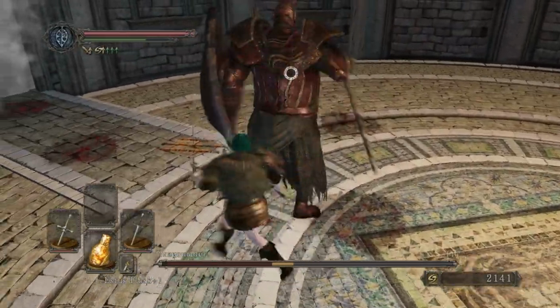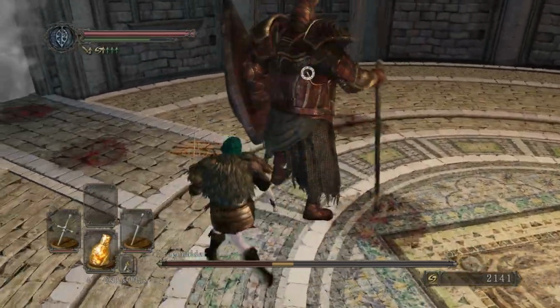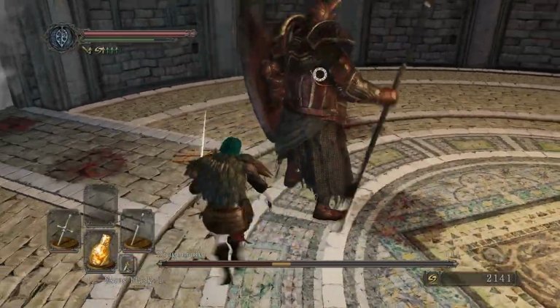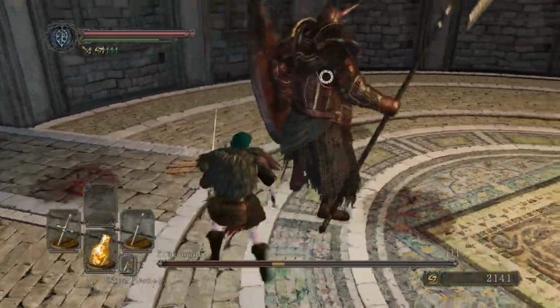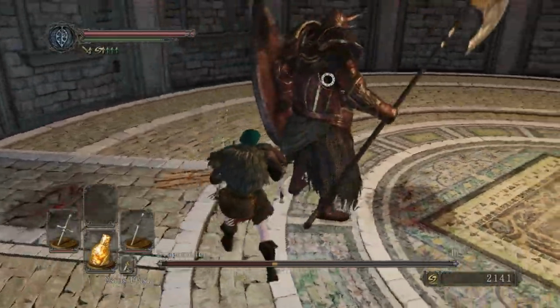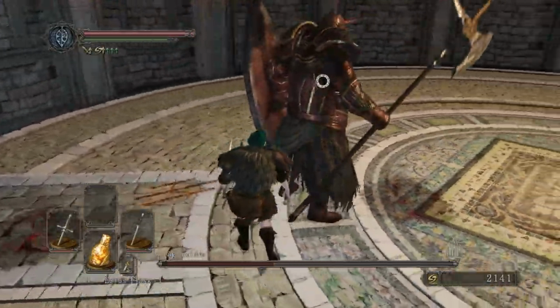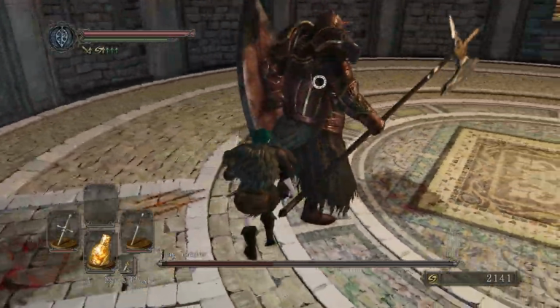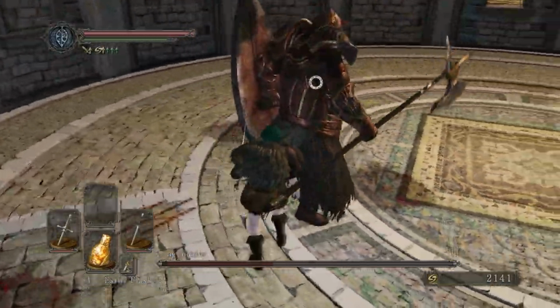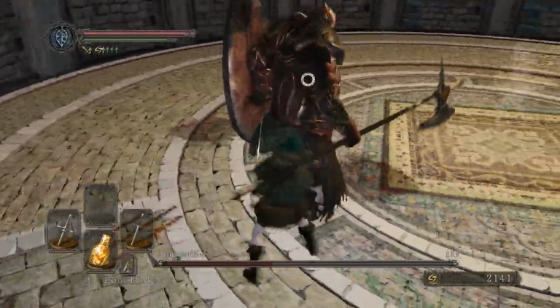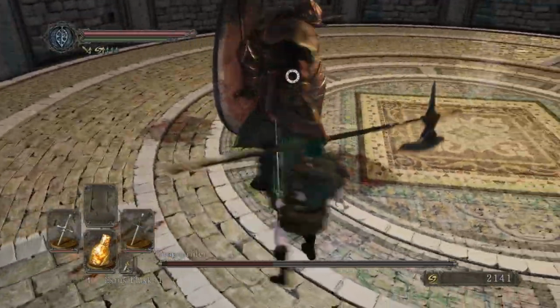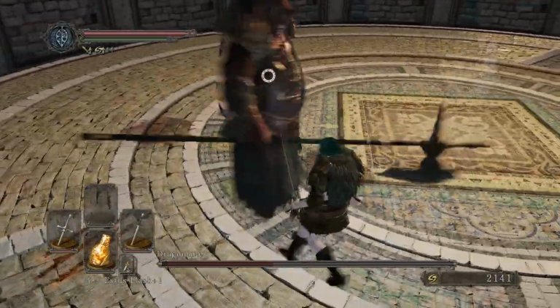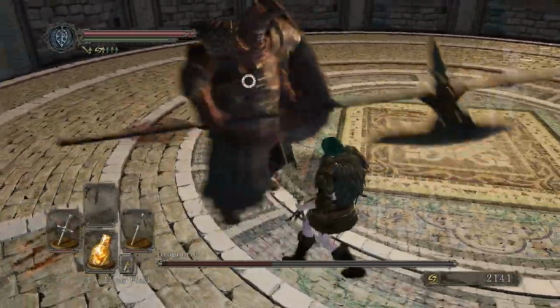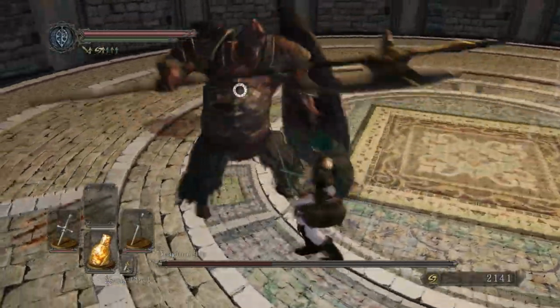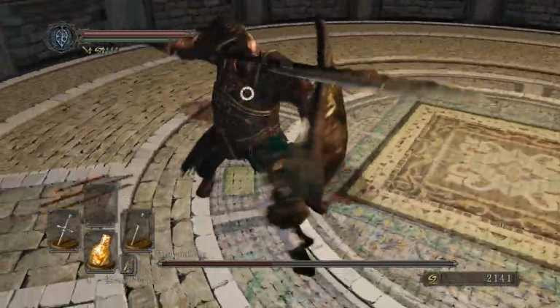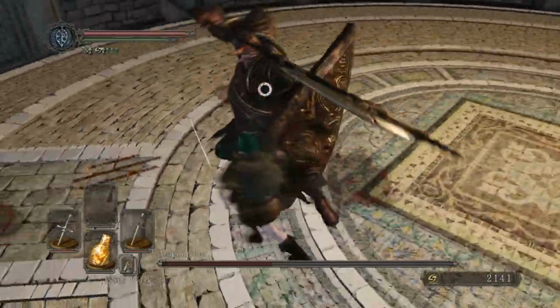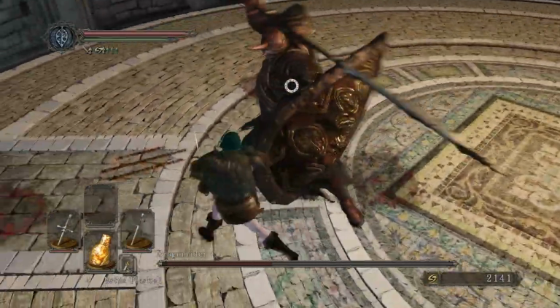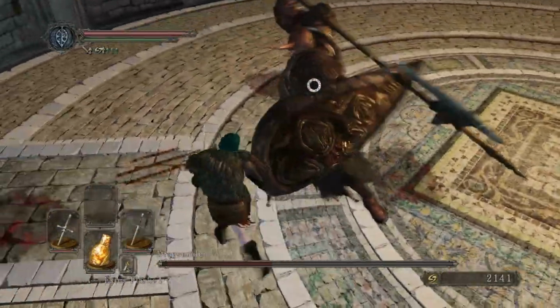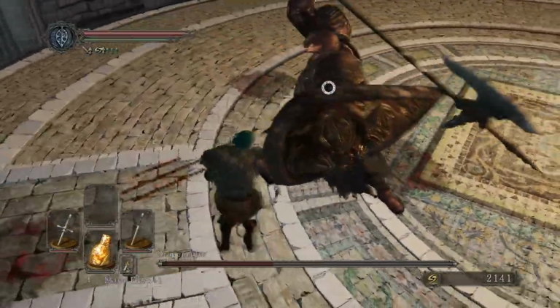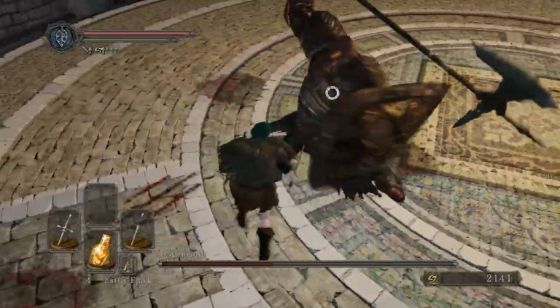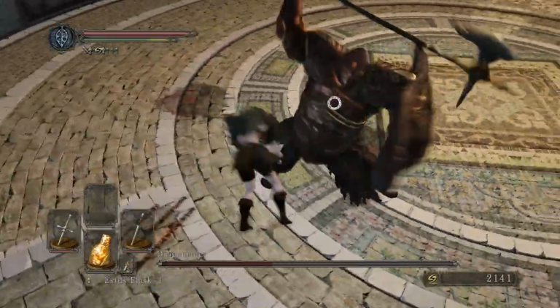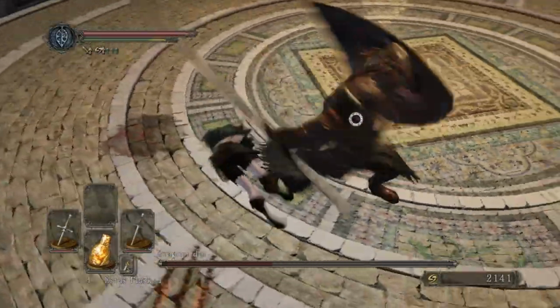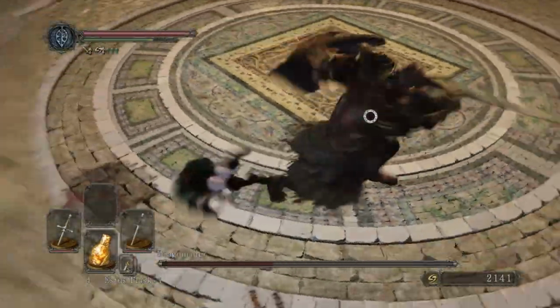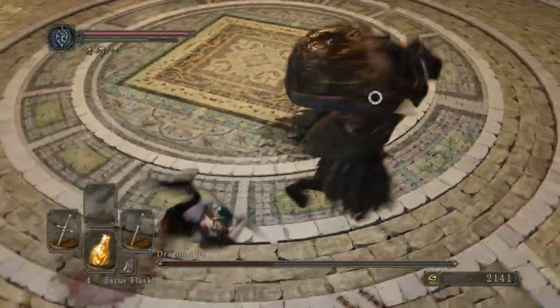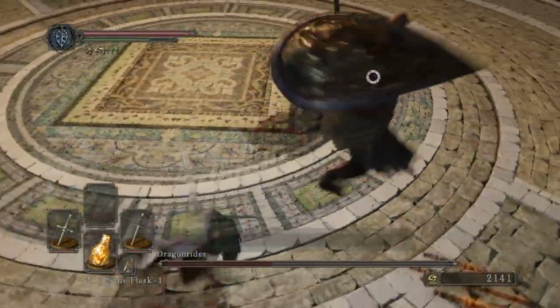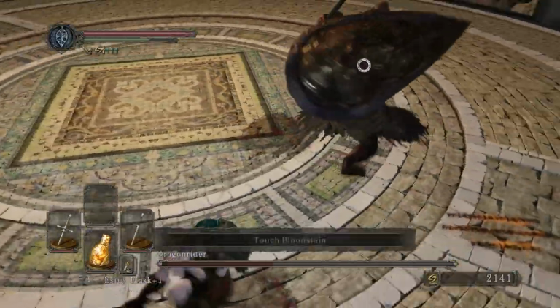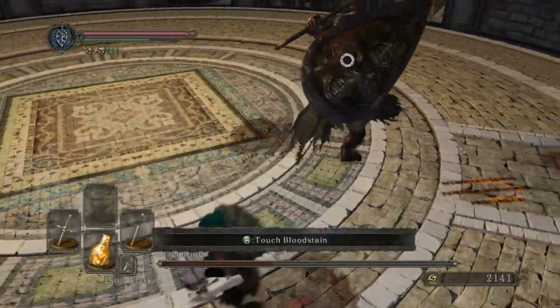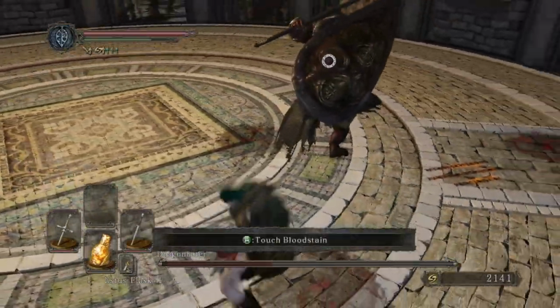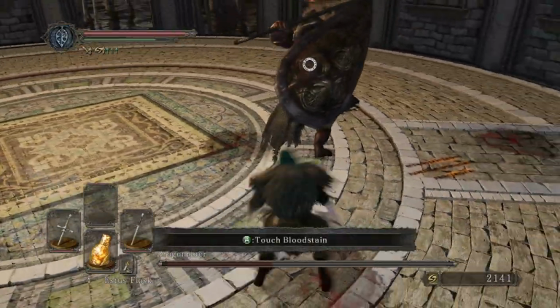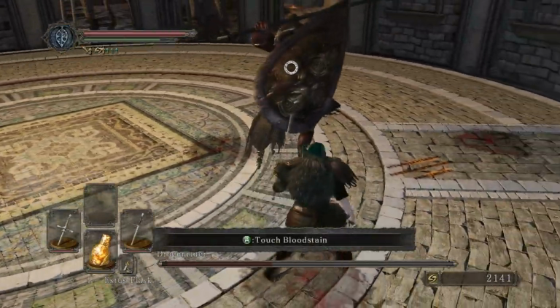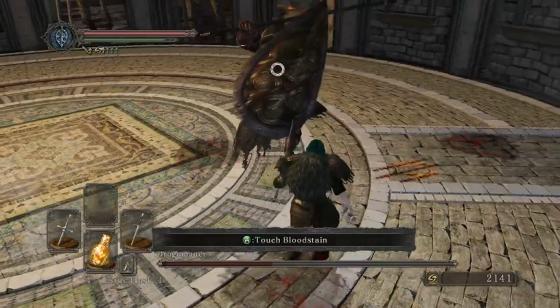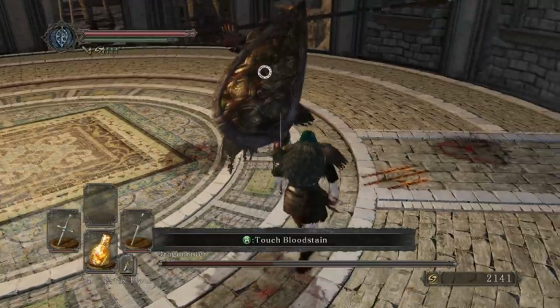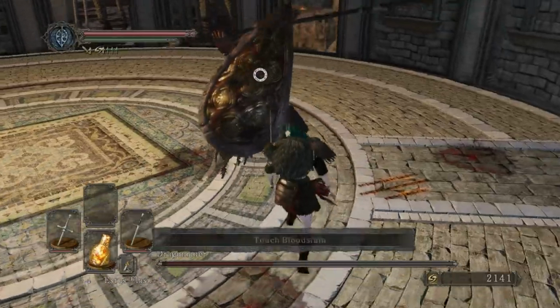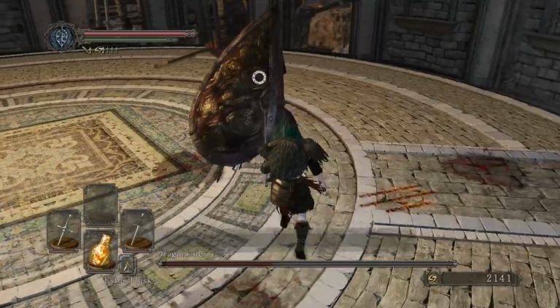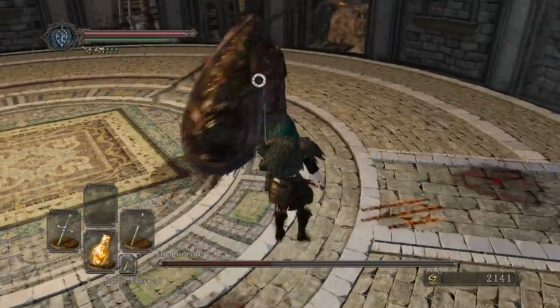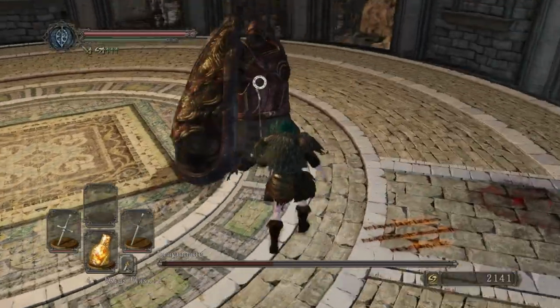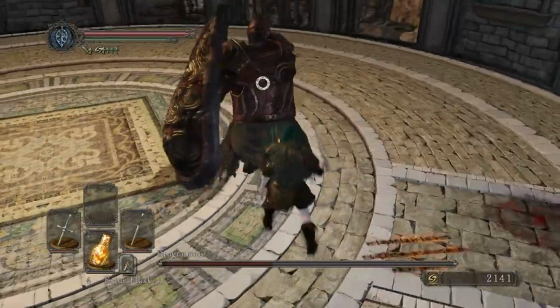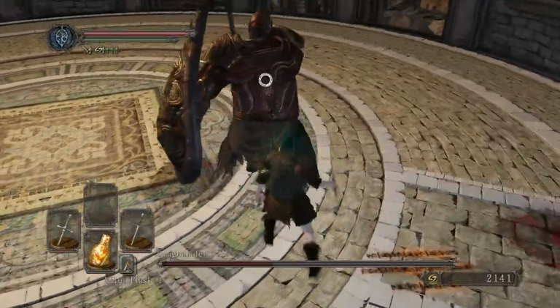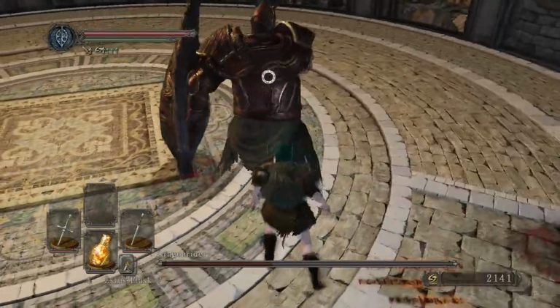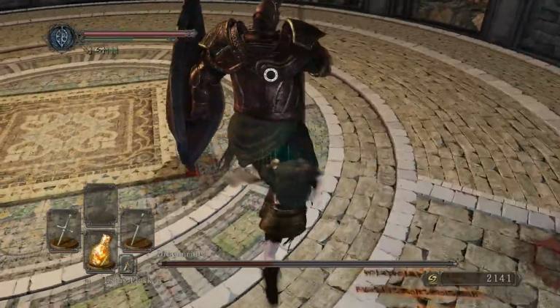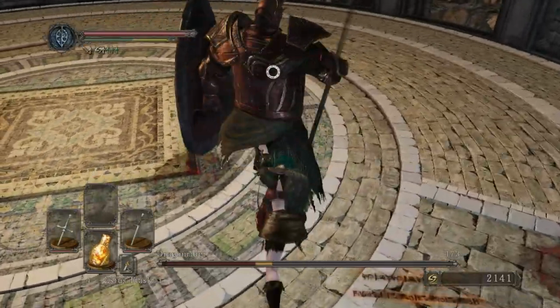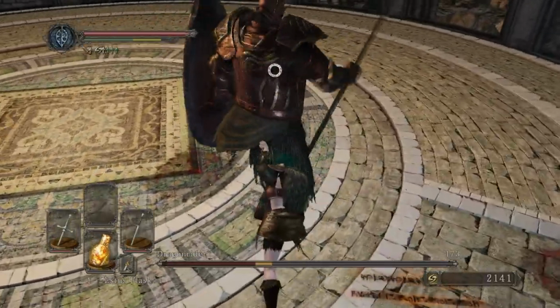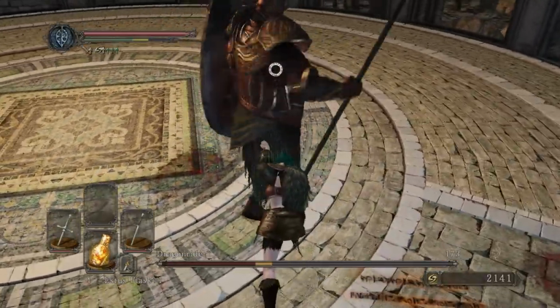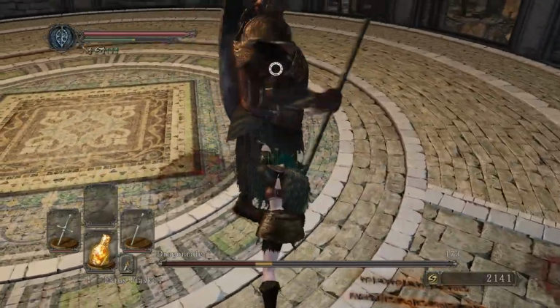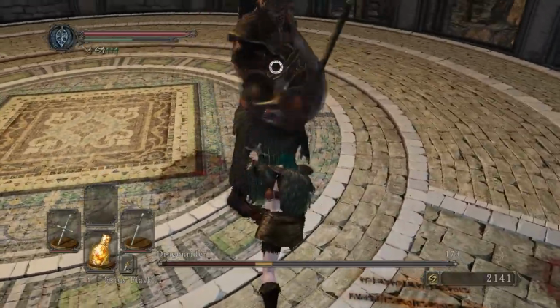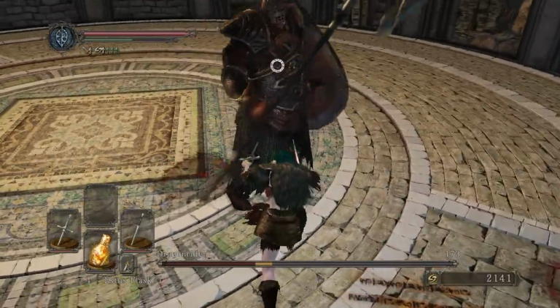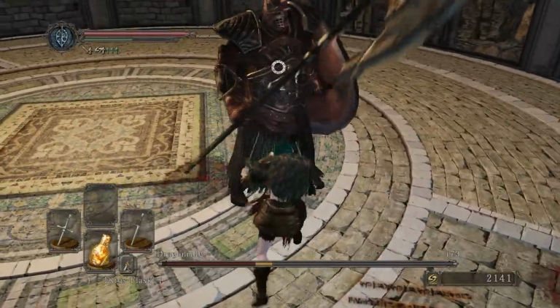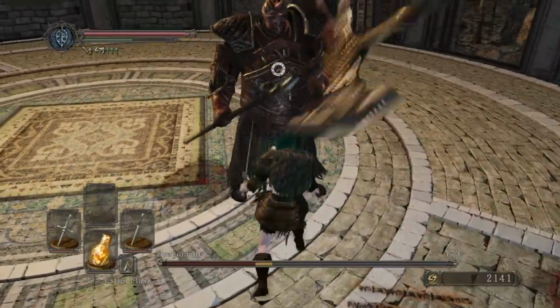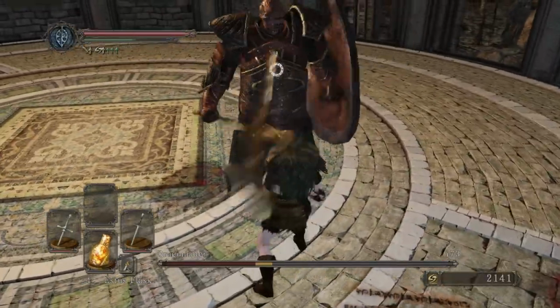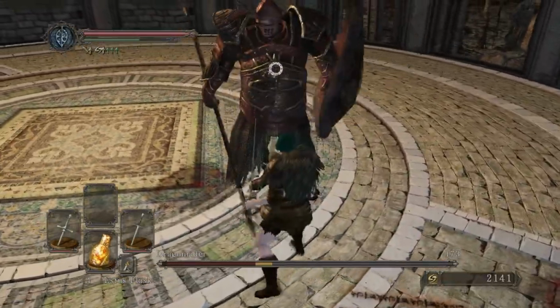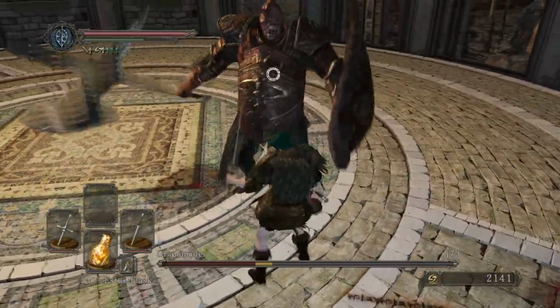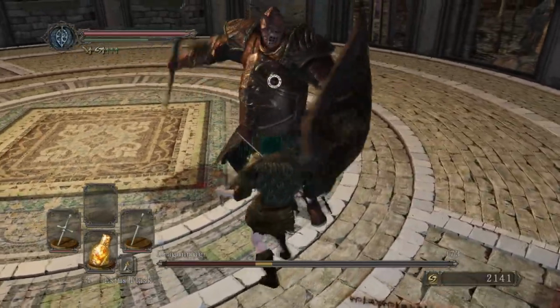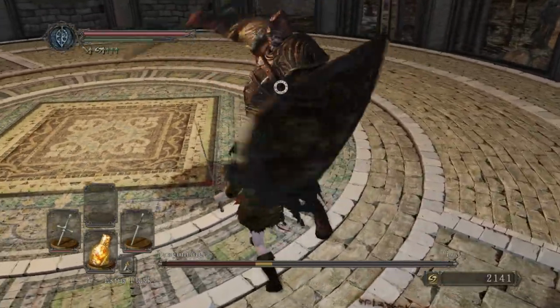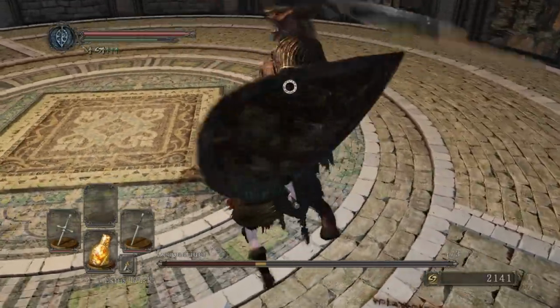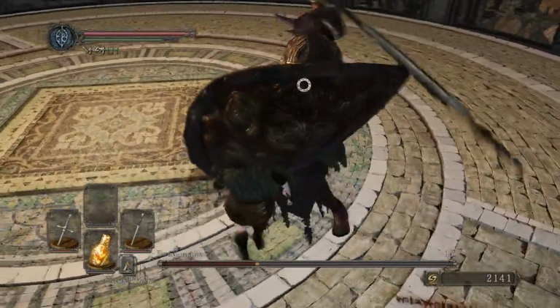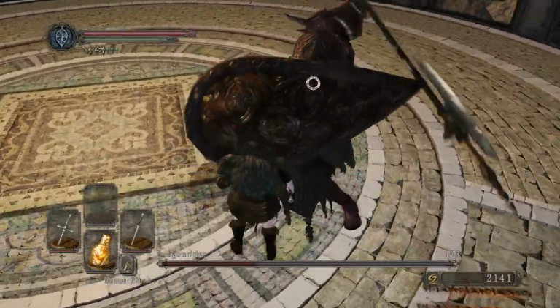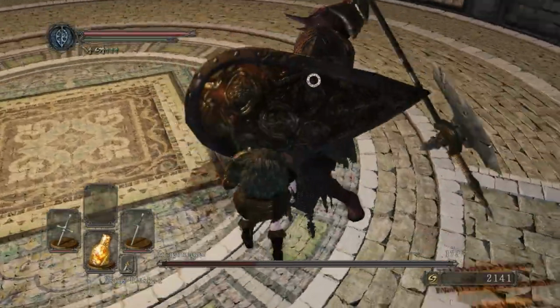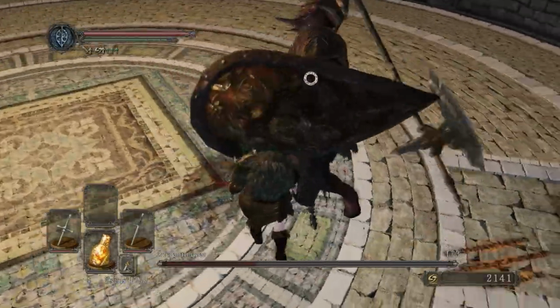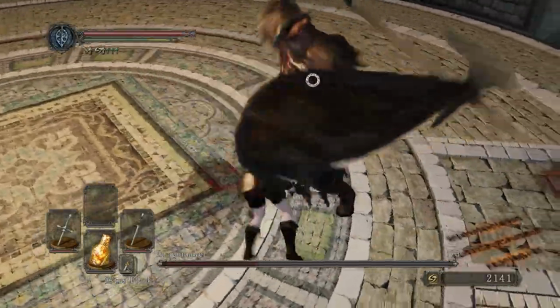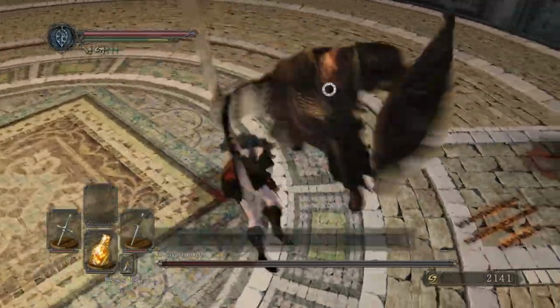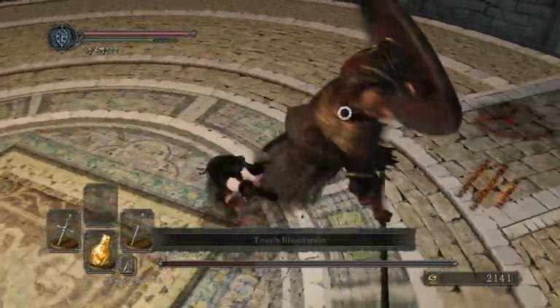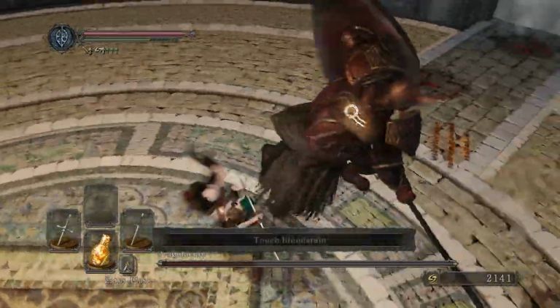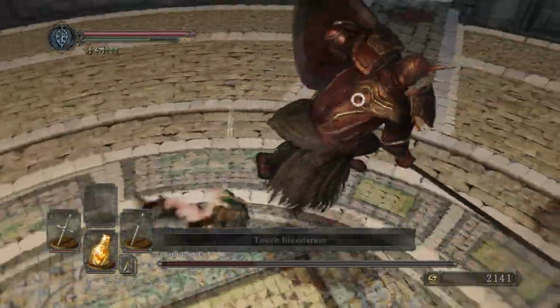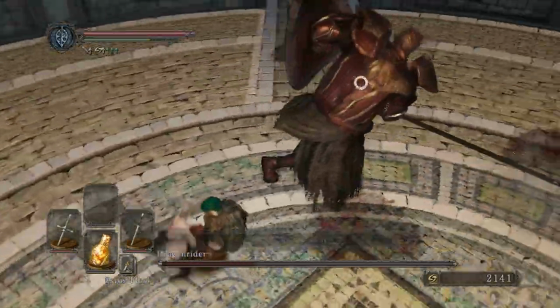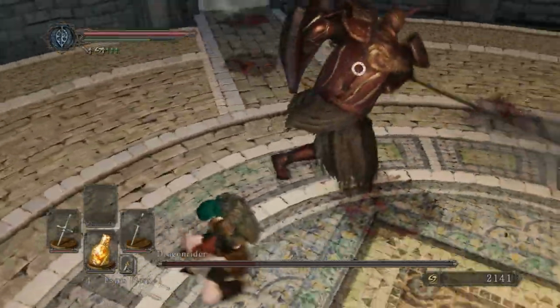Make sure you keep an eye on your stamina bar and be careful not to drain it completely, just in case he gets really ambitious and you need to suddenly roll.